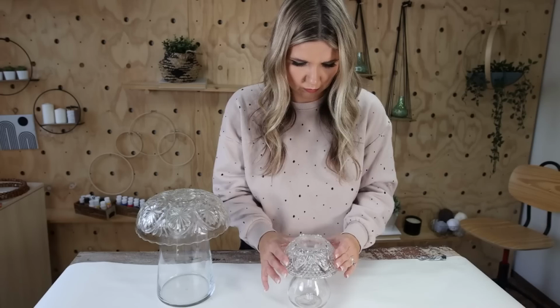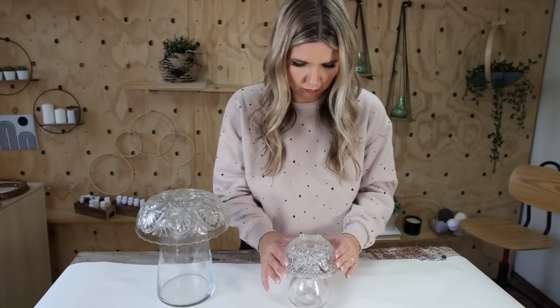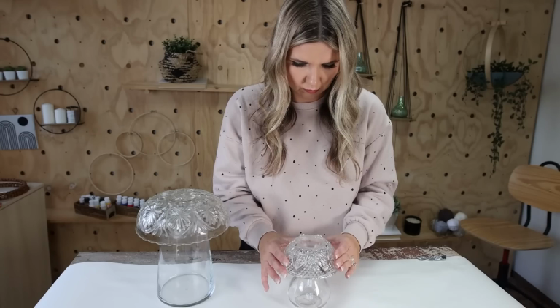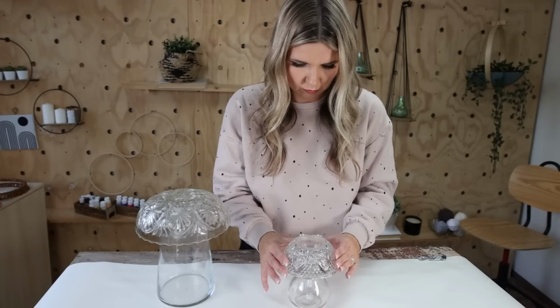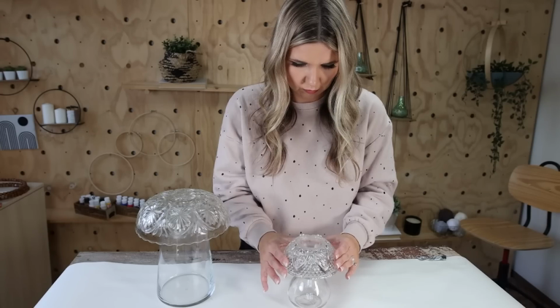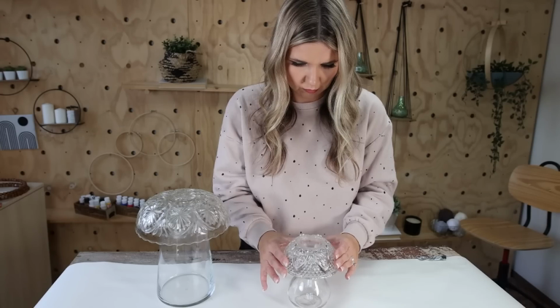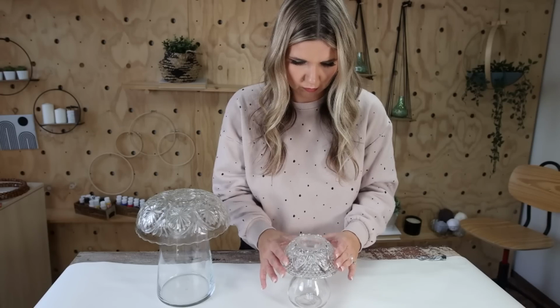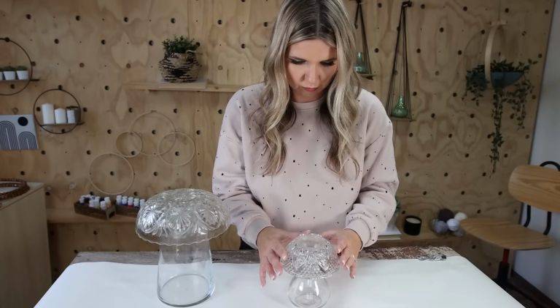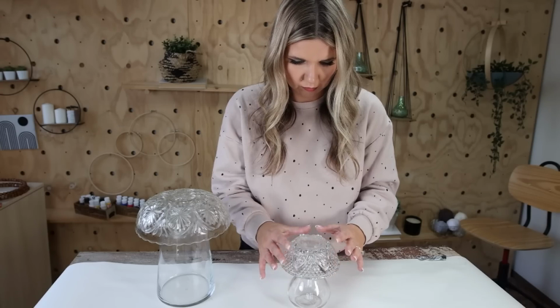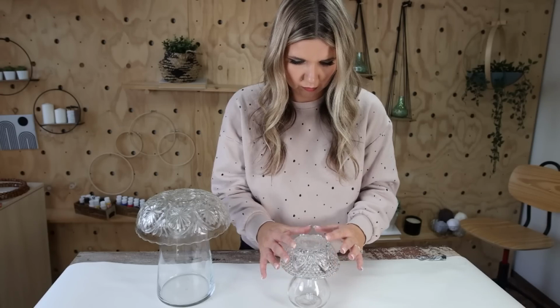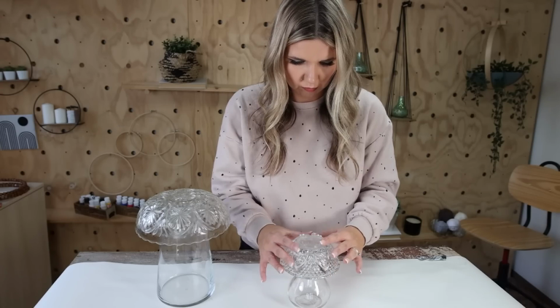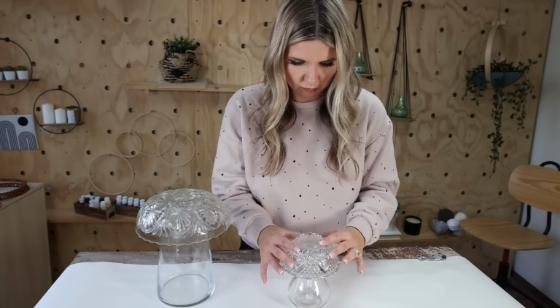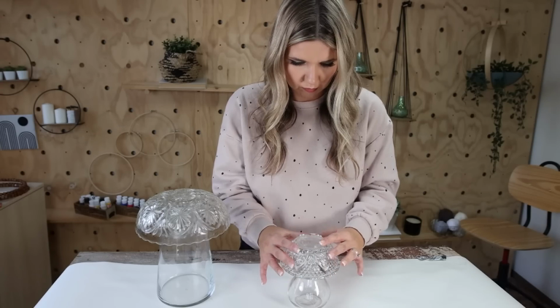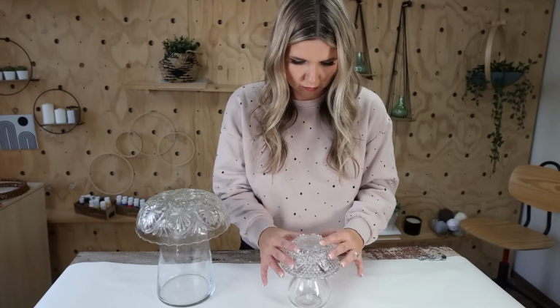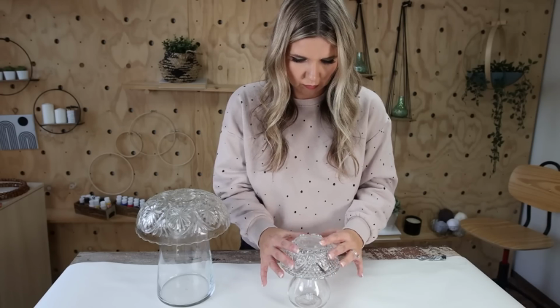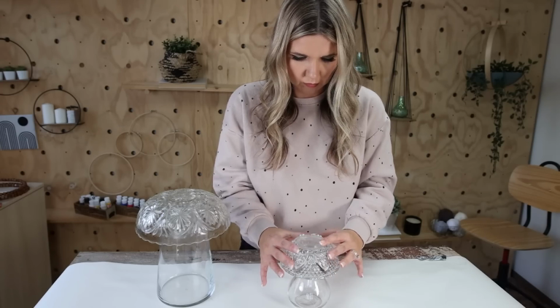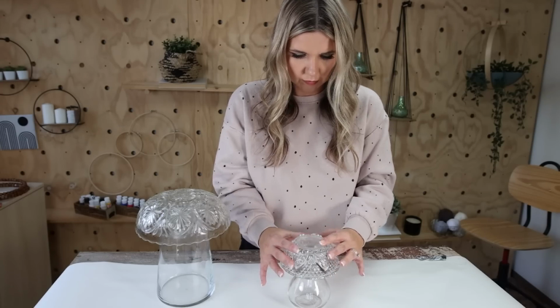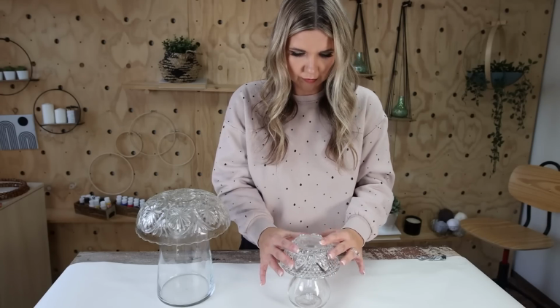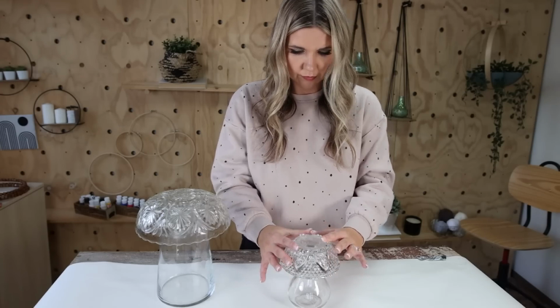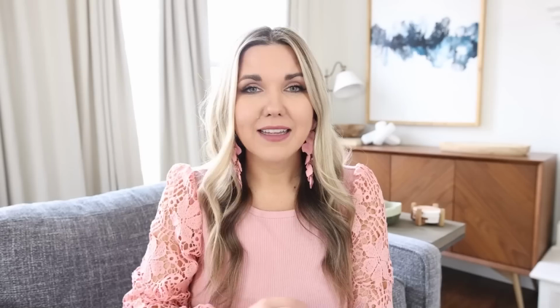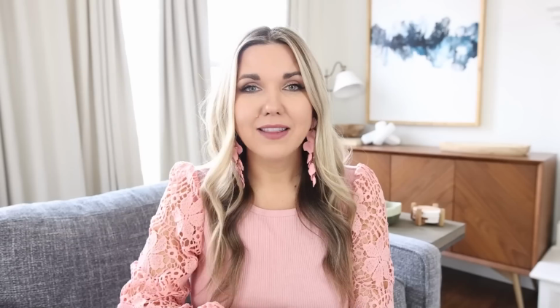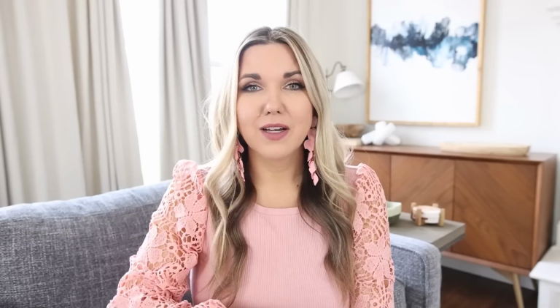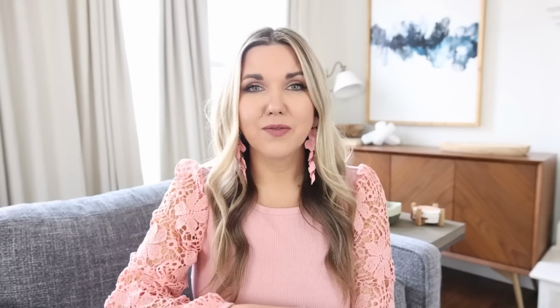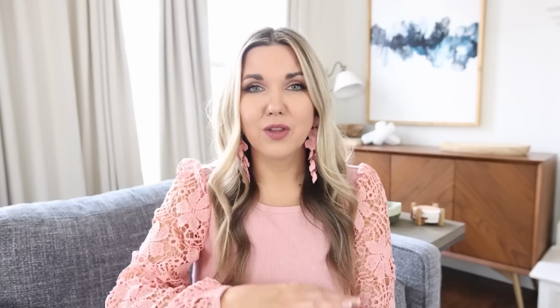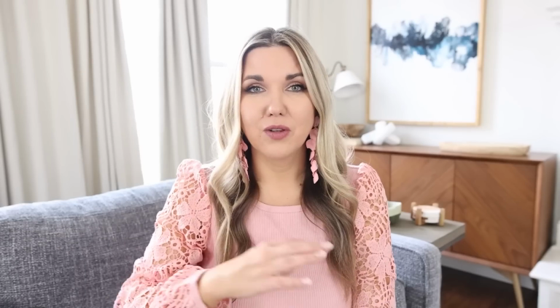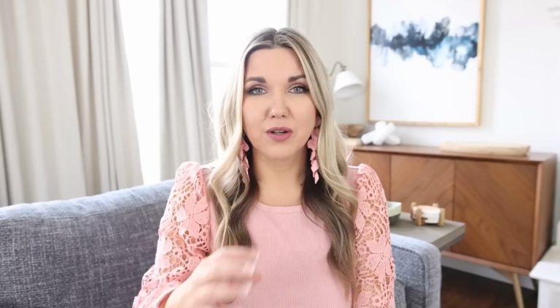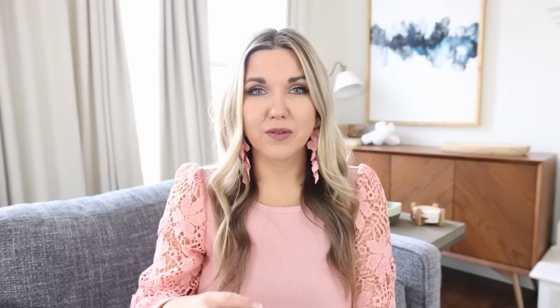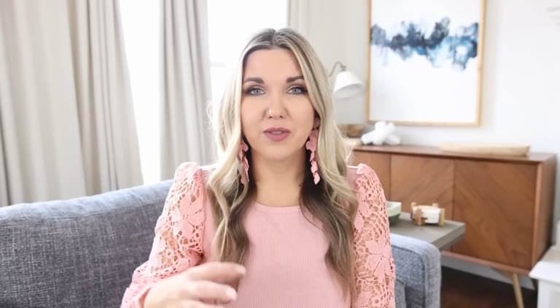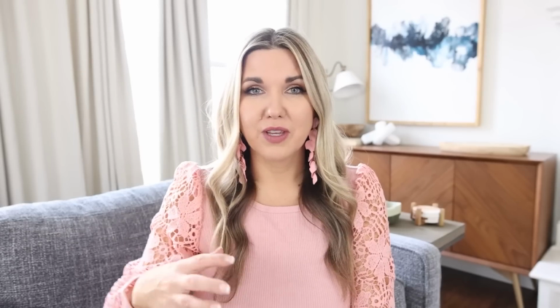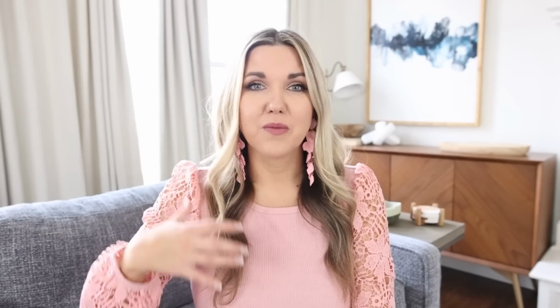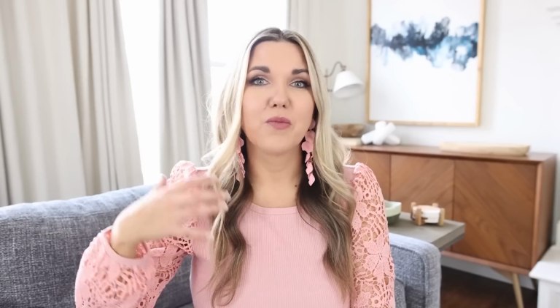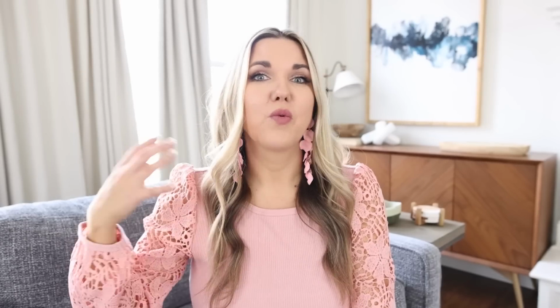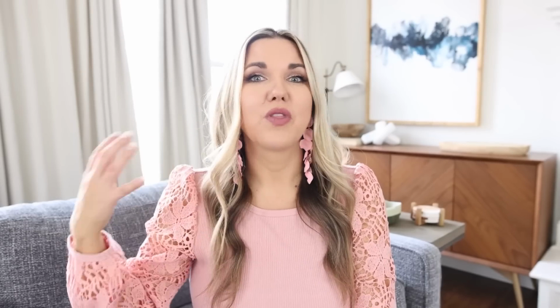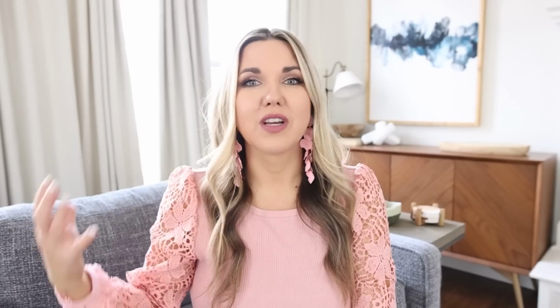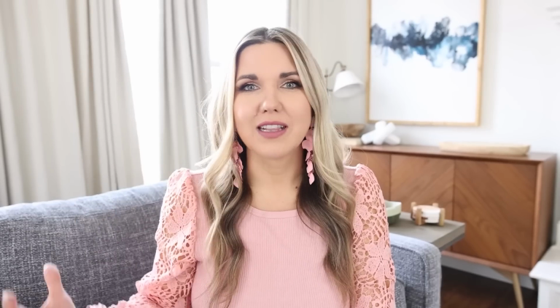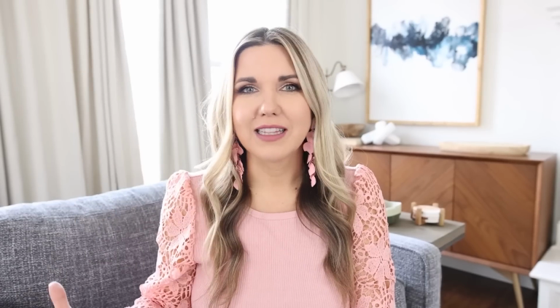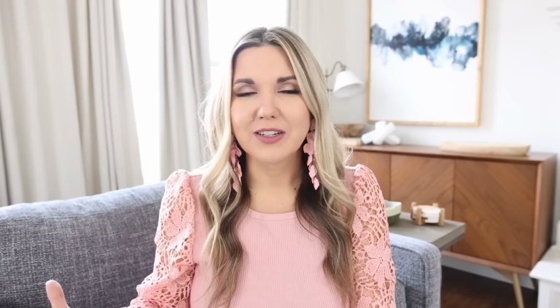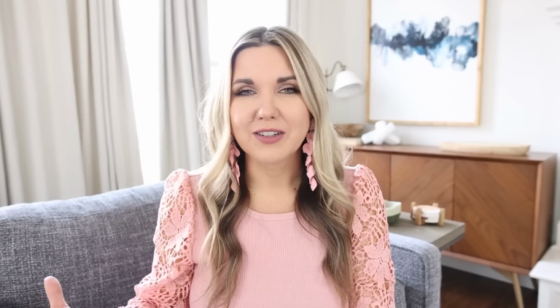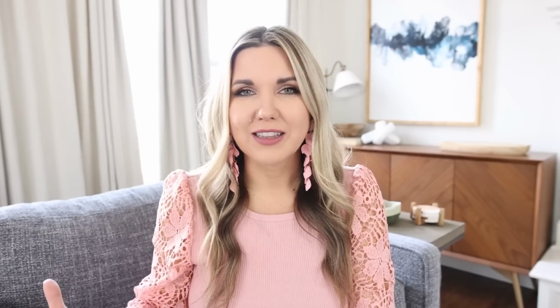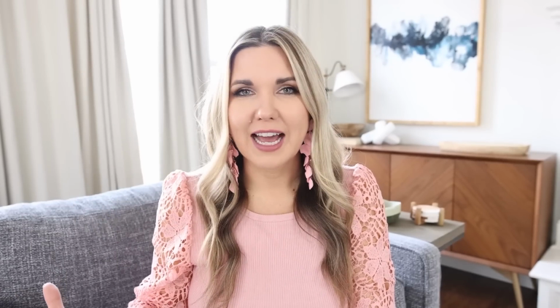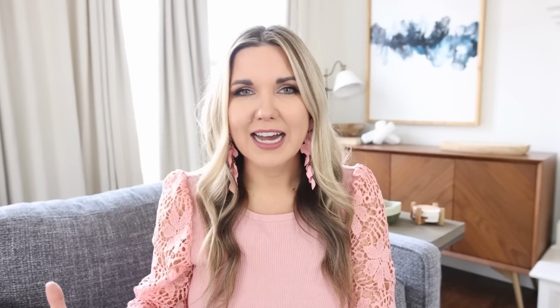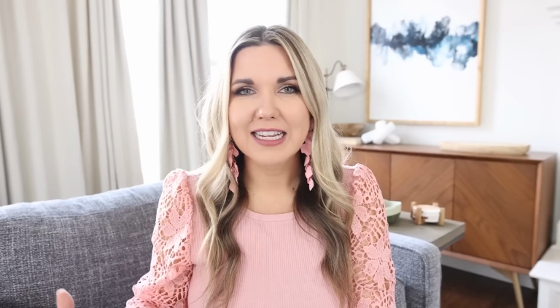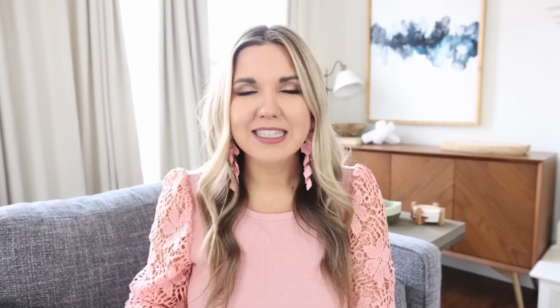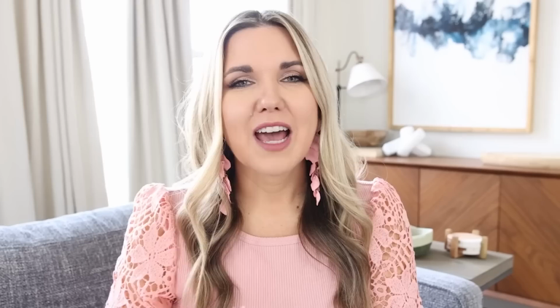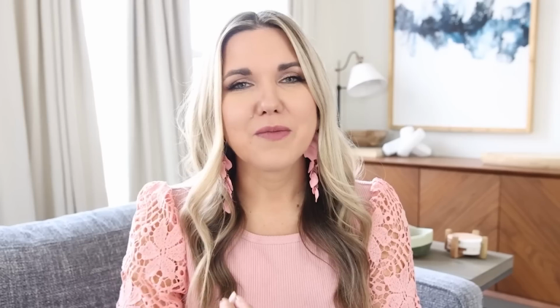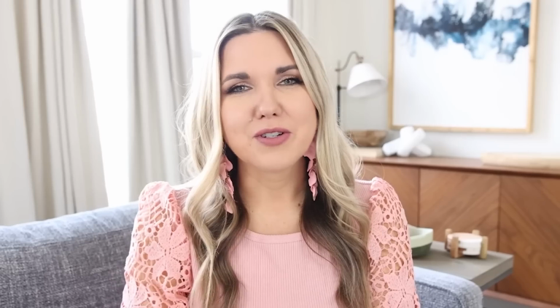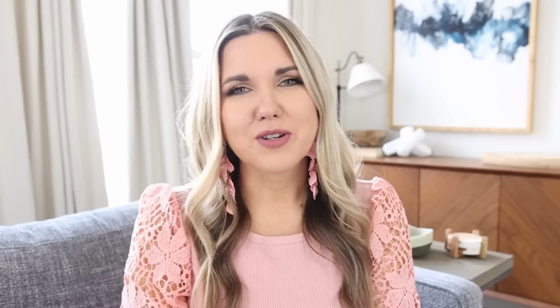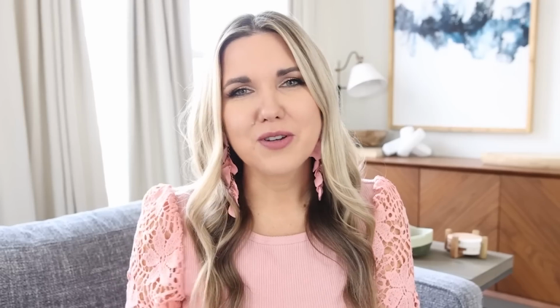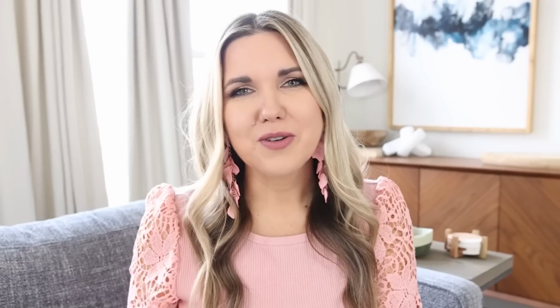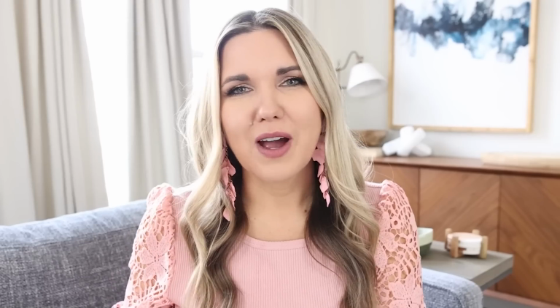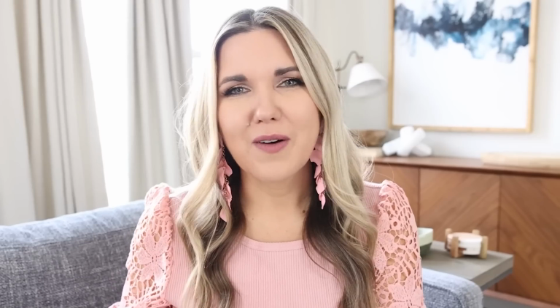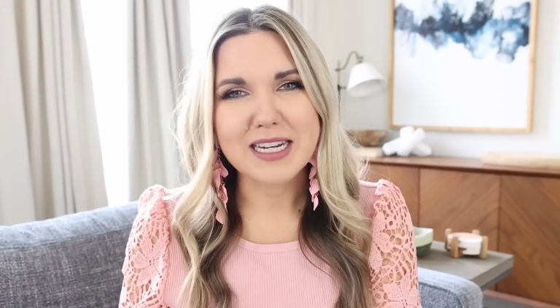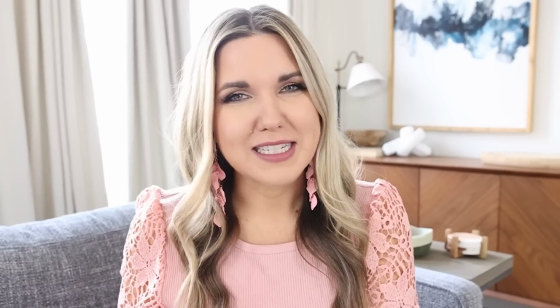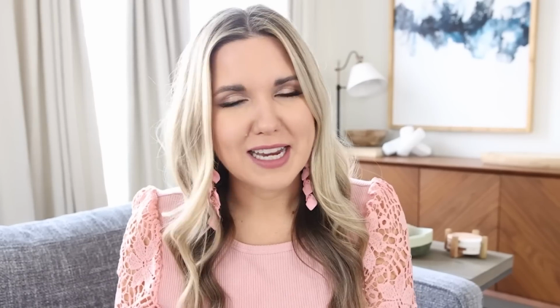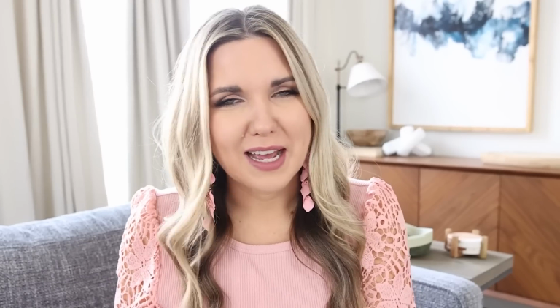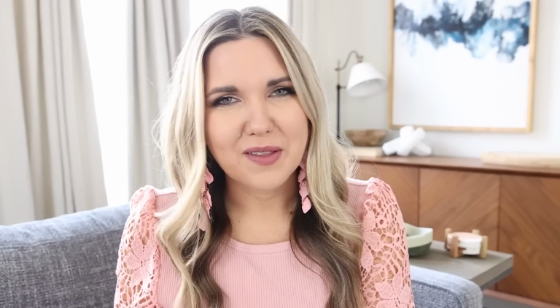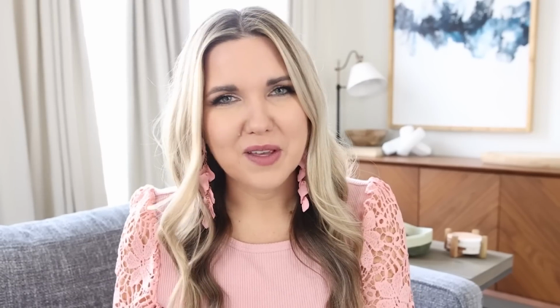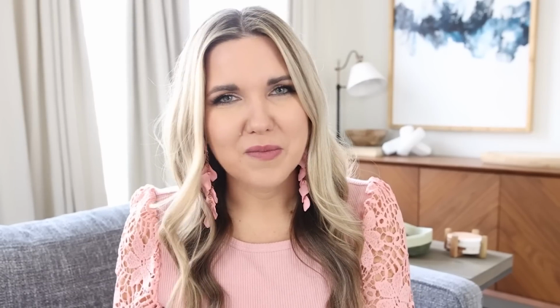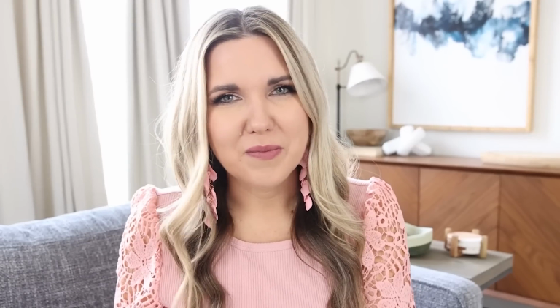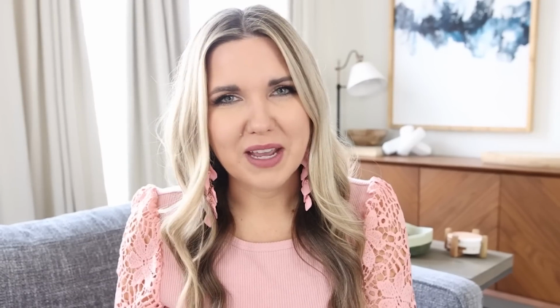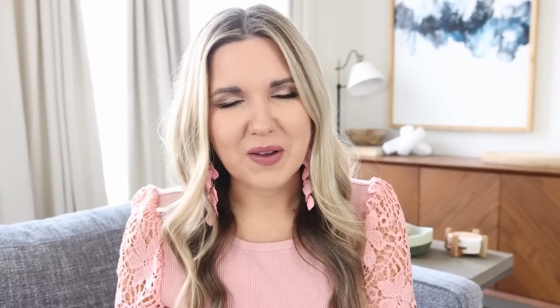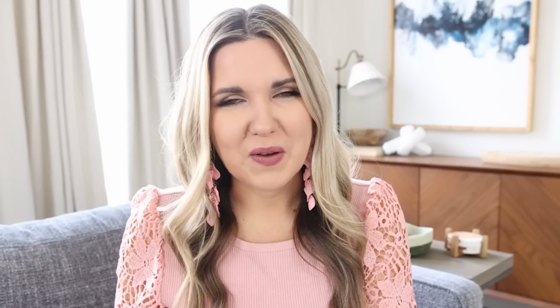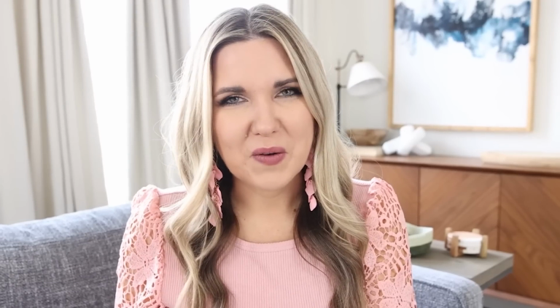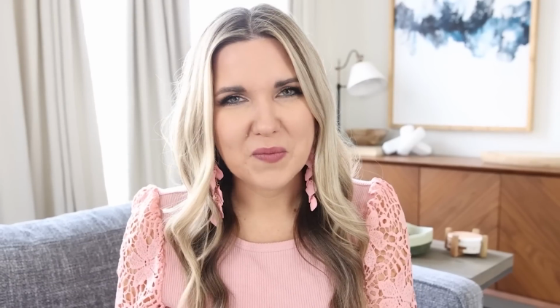You could definitely paint these if you wanted. I love the look of them with the clear glass and I'll show you how I styled them in my home.